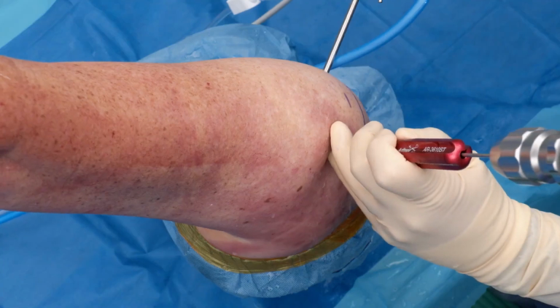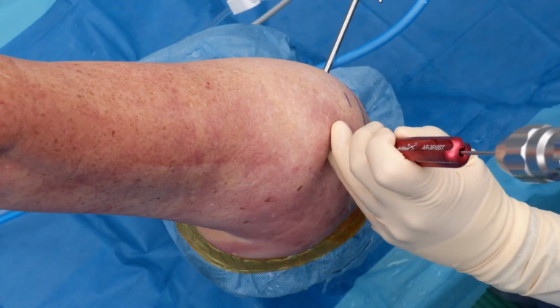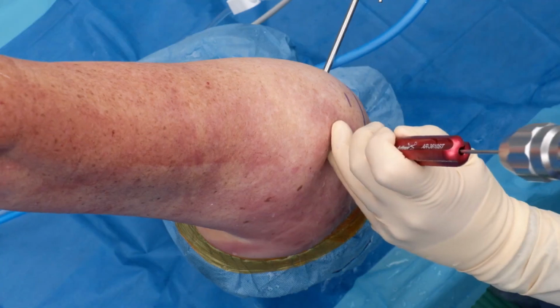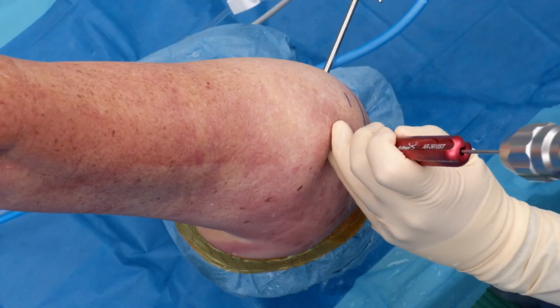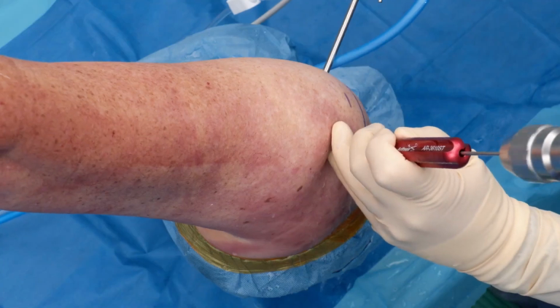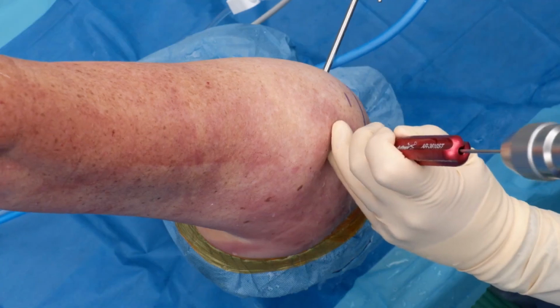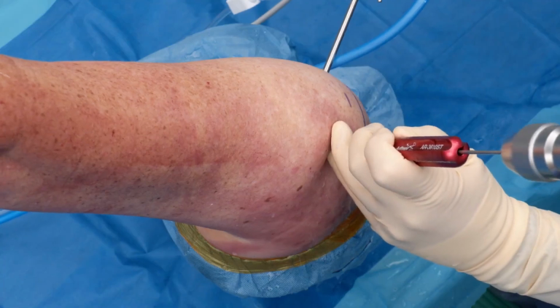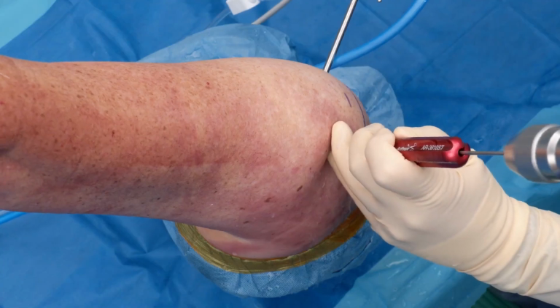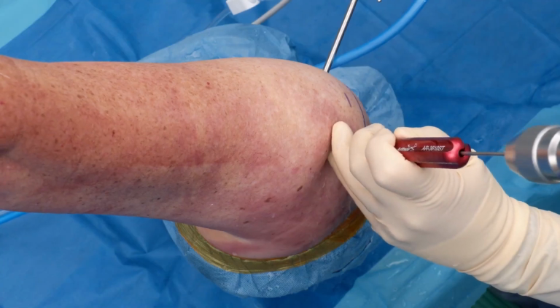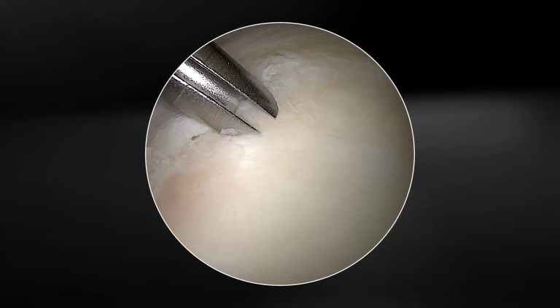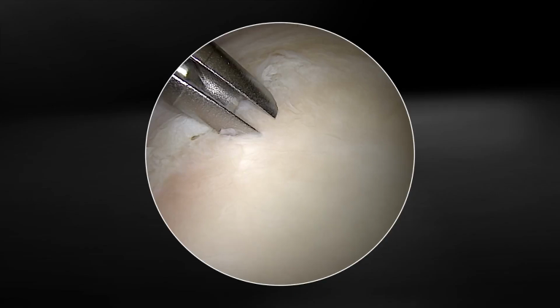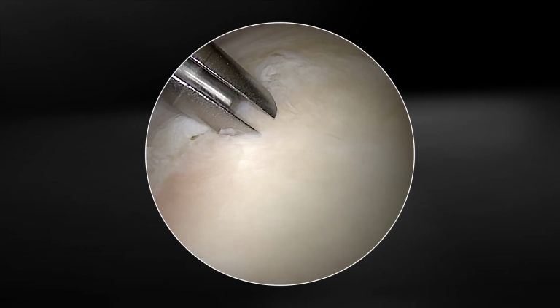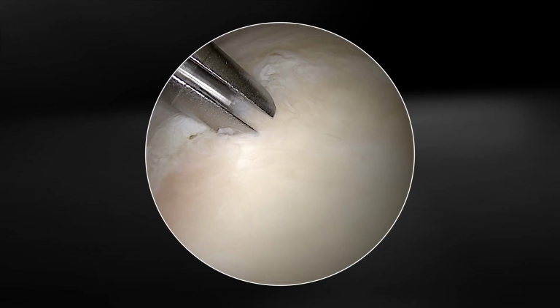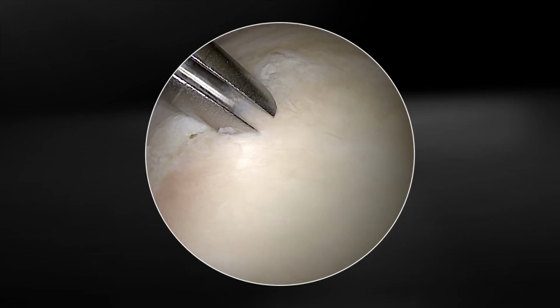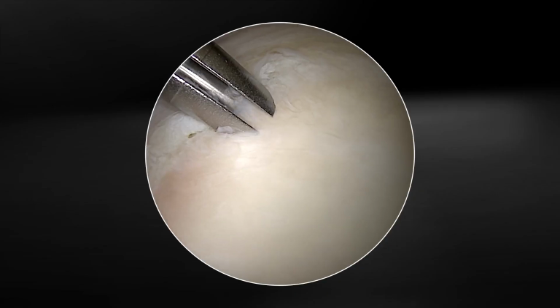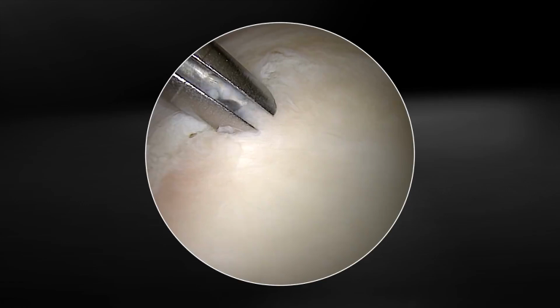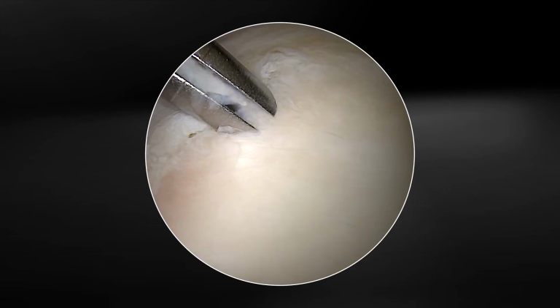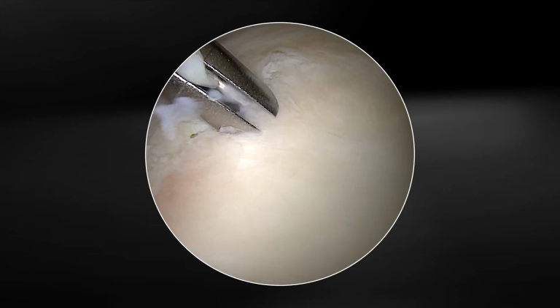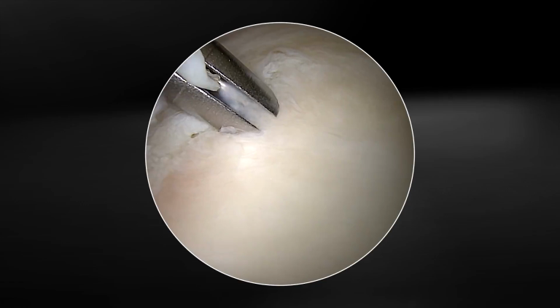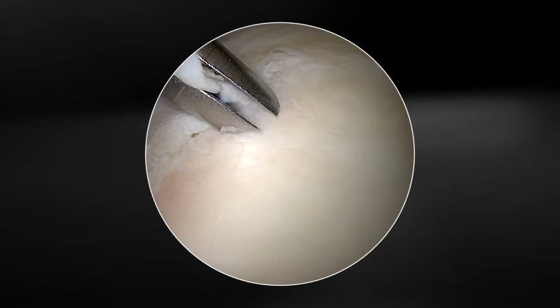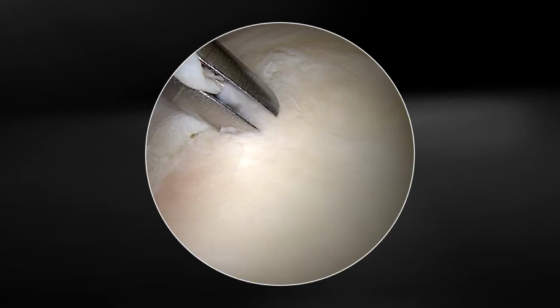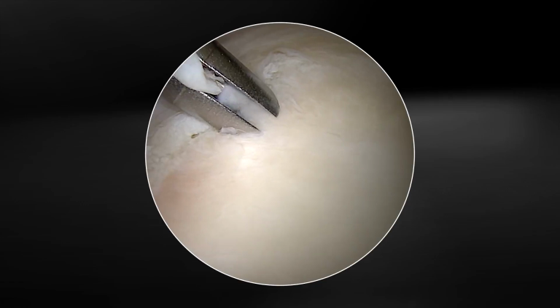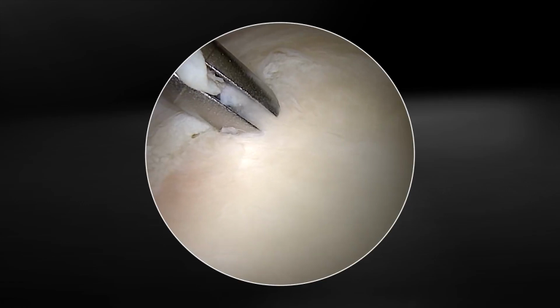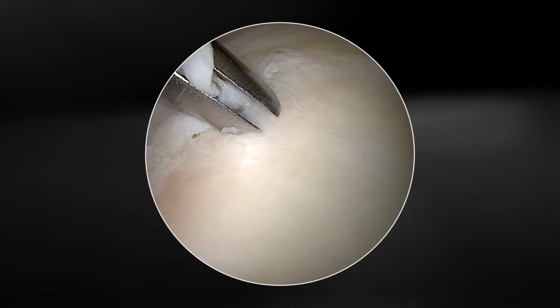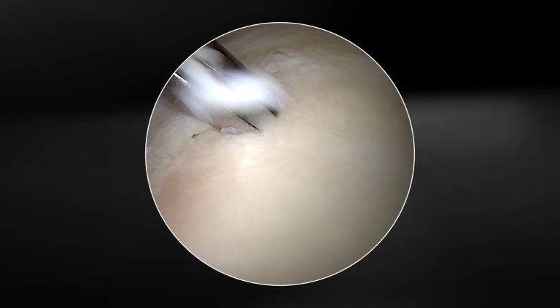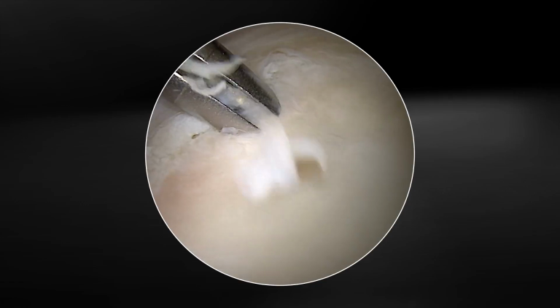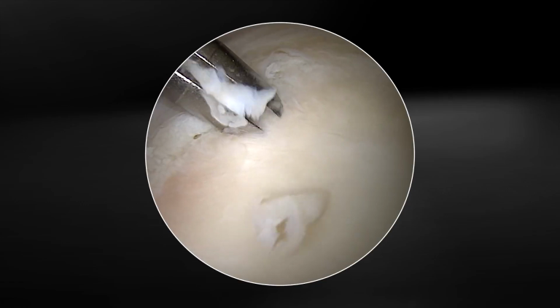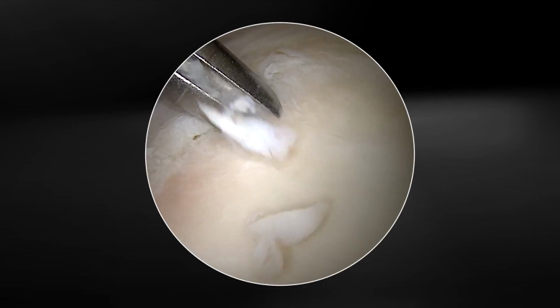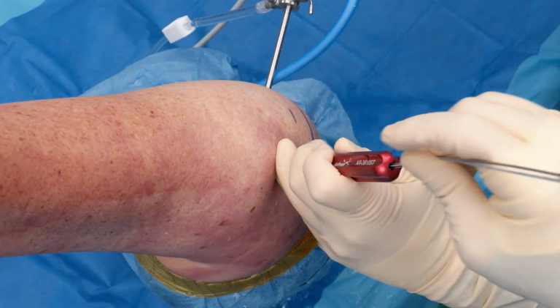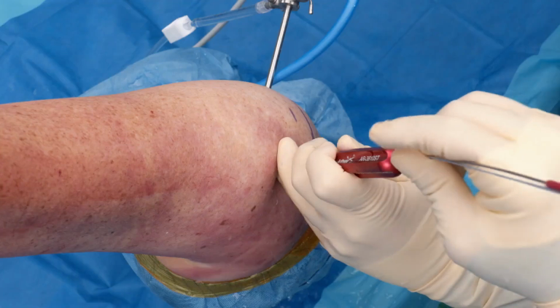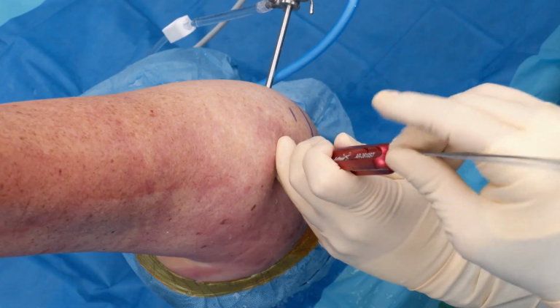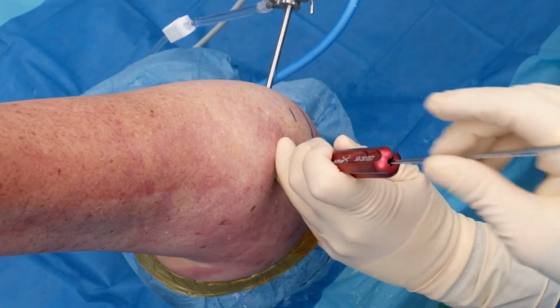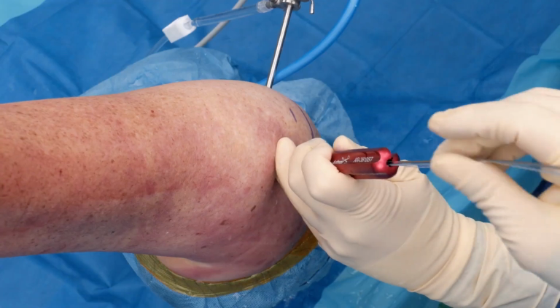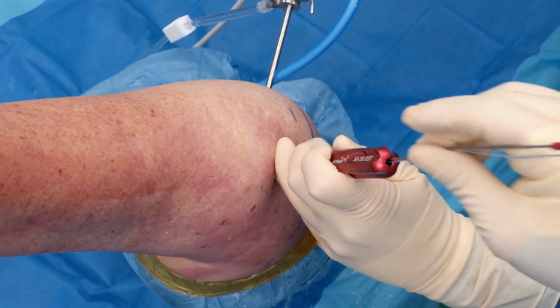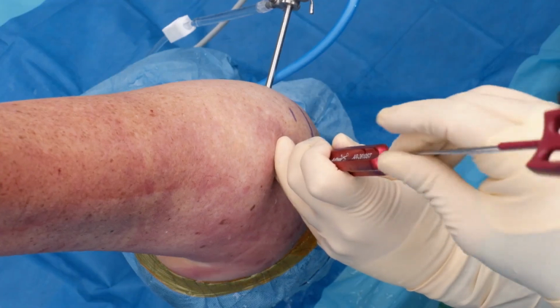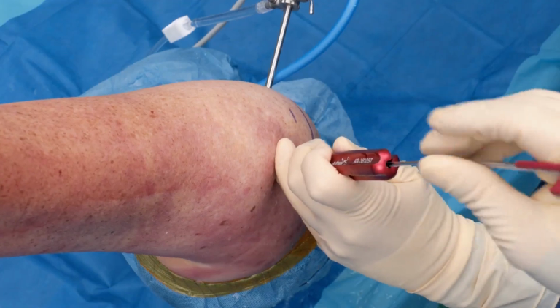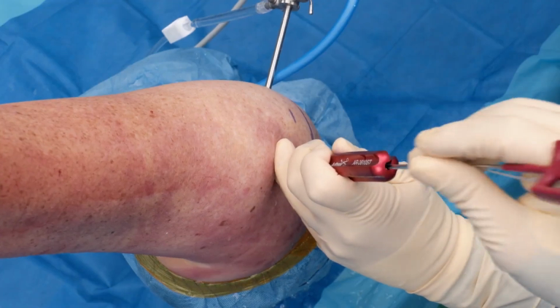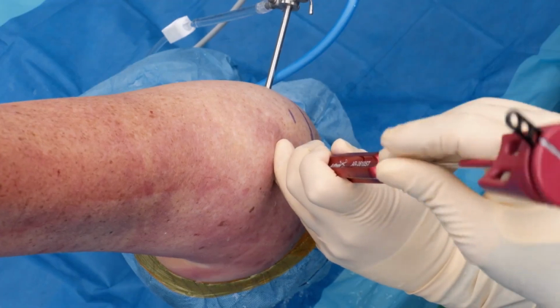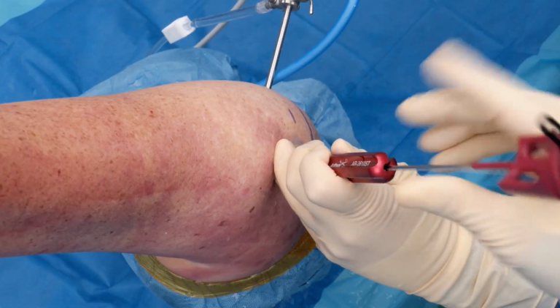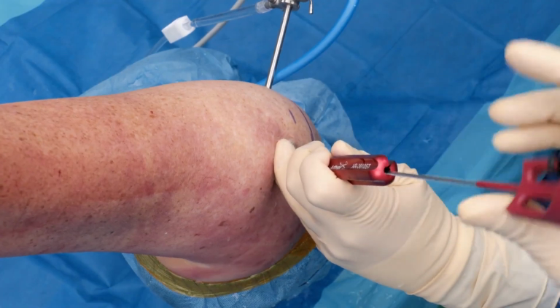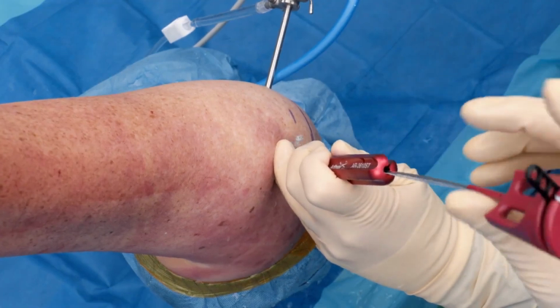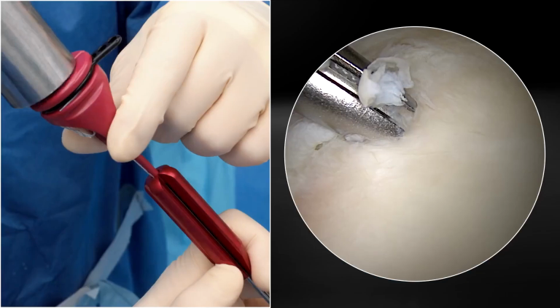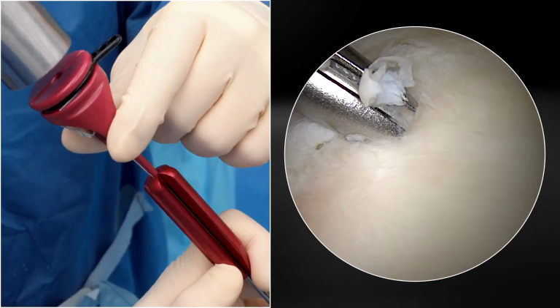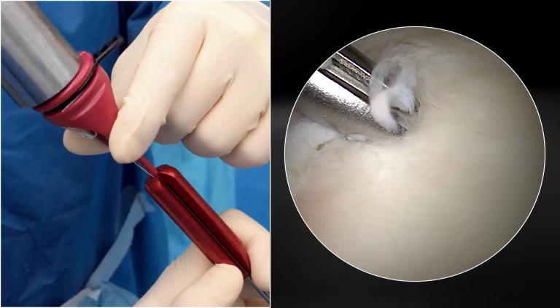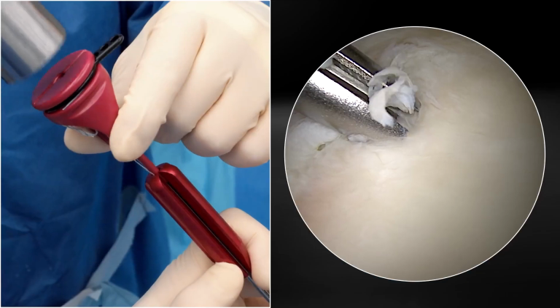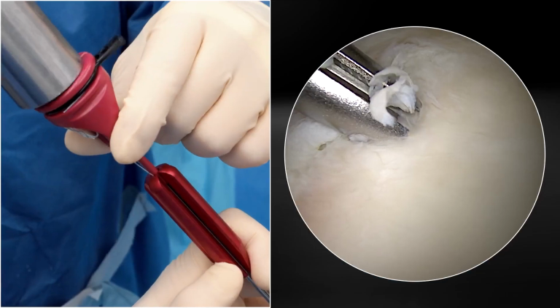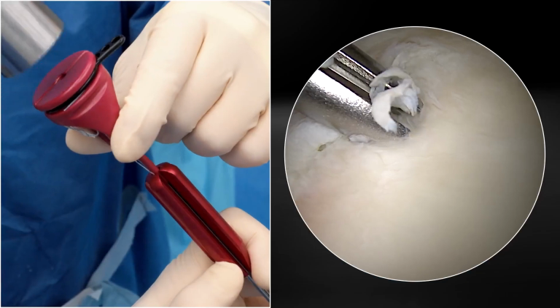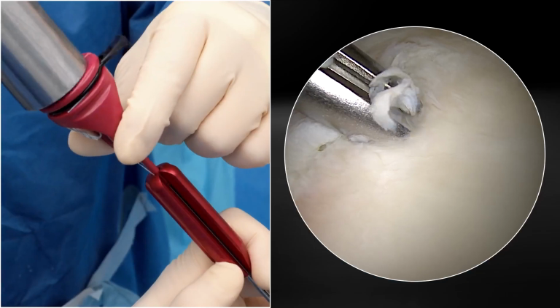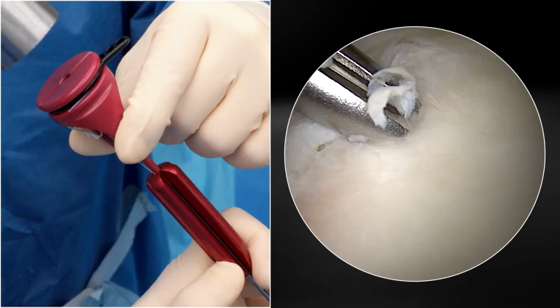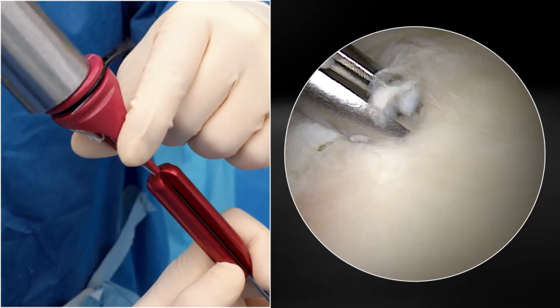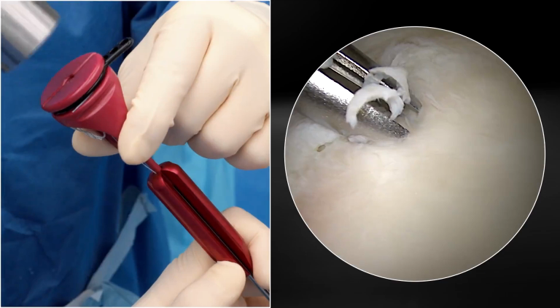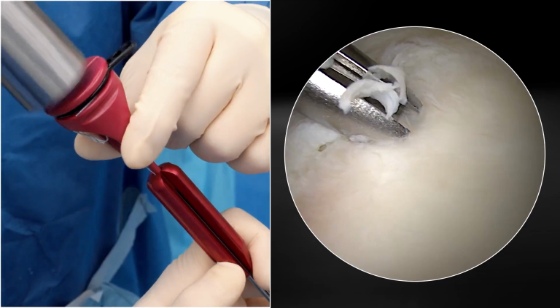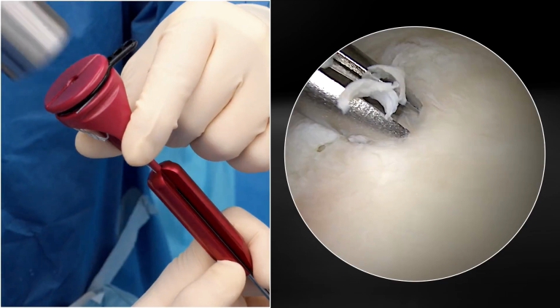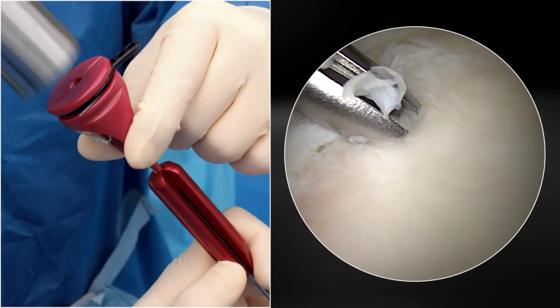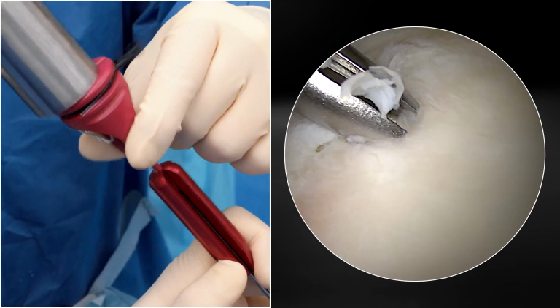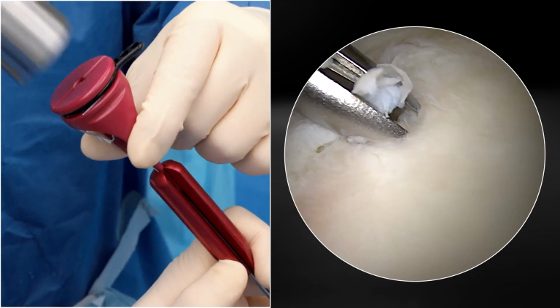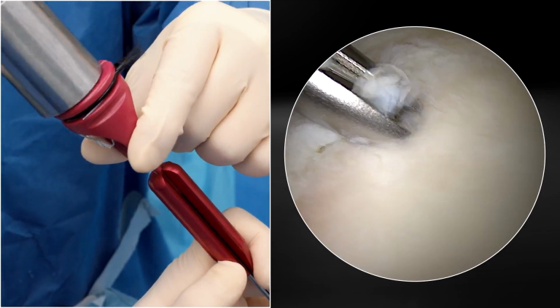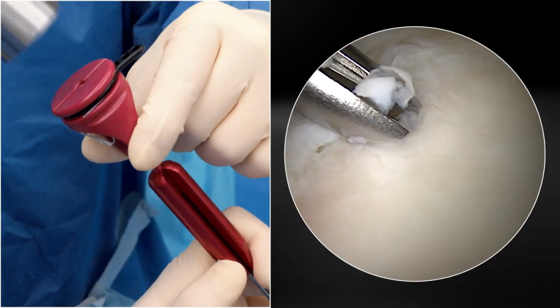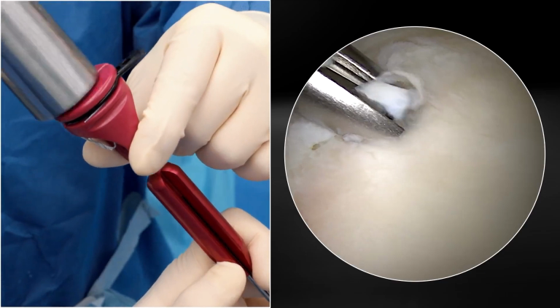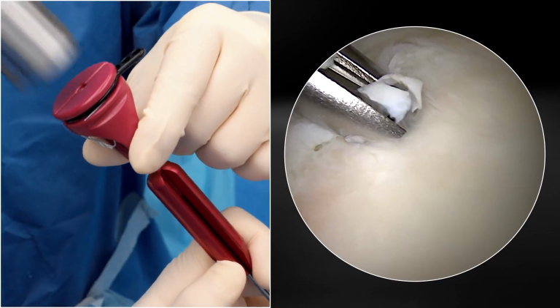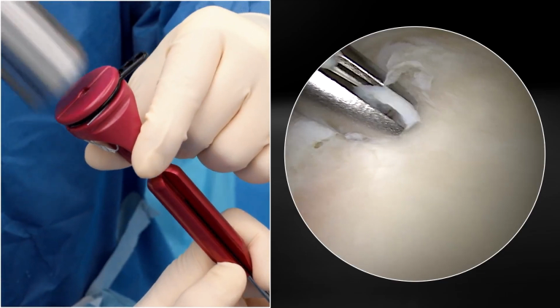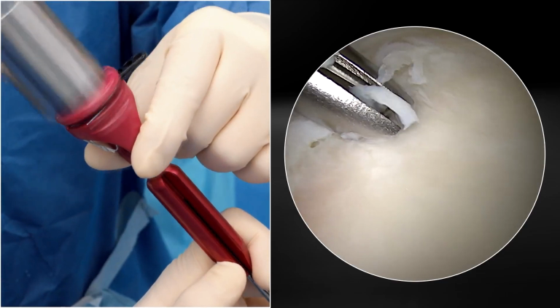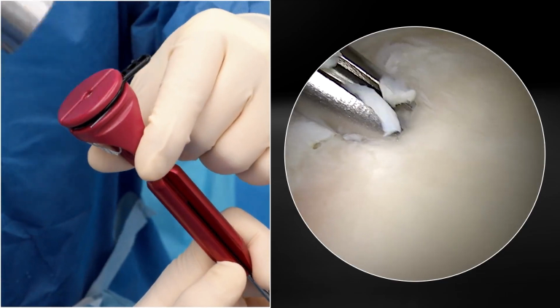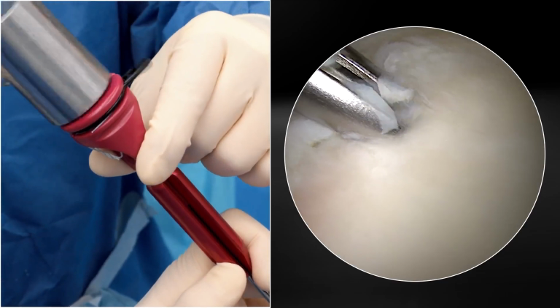Go ahead and drill the hole and advance the 1.8 knotless fiber tack through the guide and mallet until flush with the guide handle.